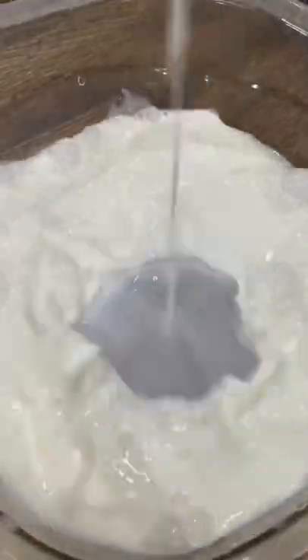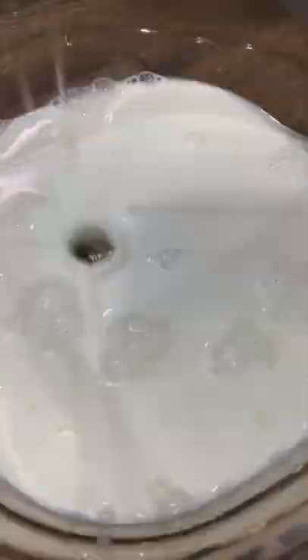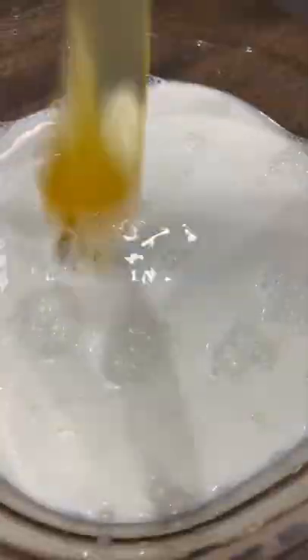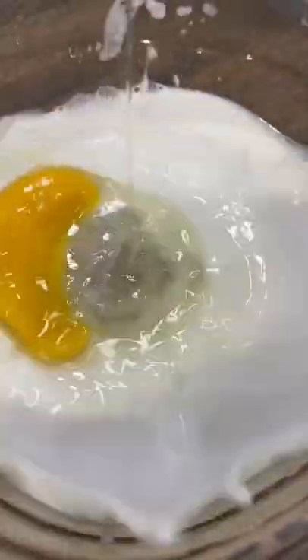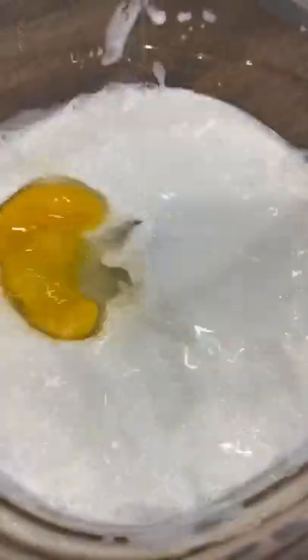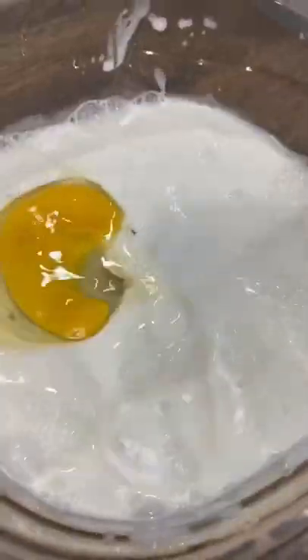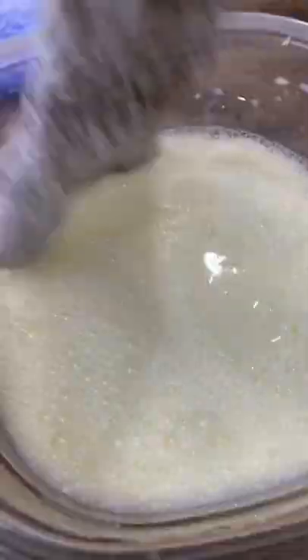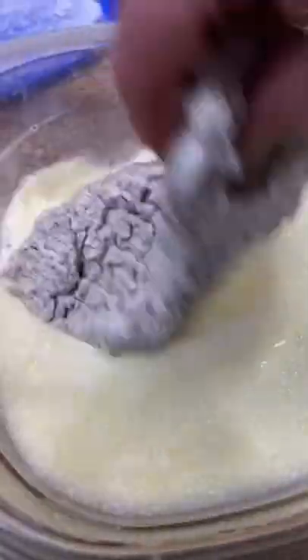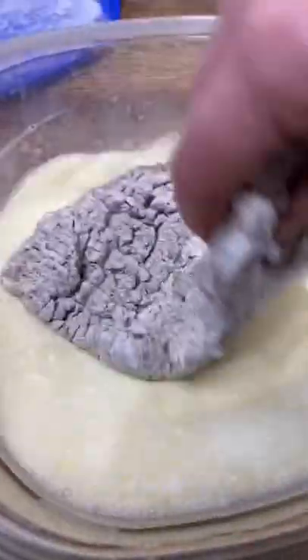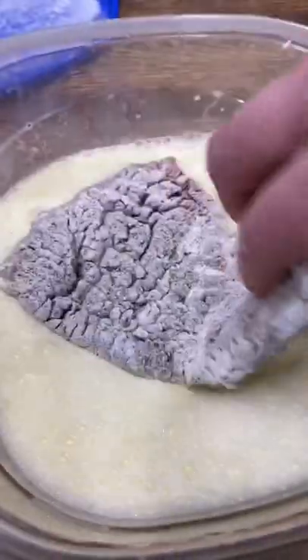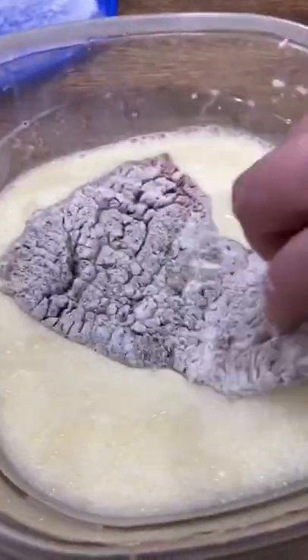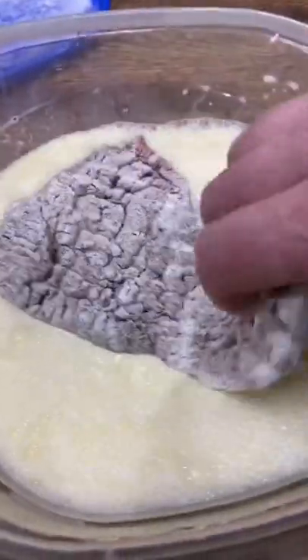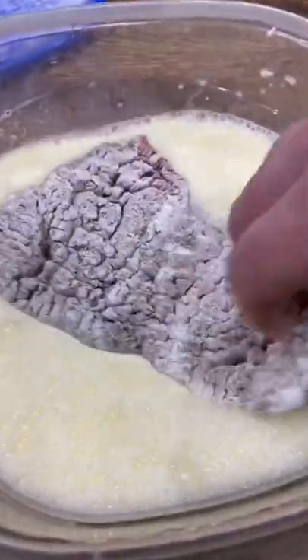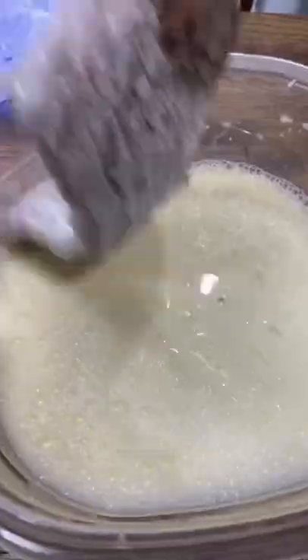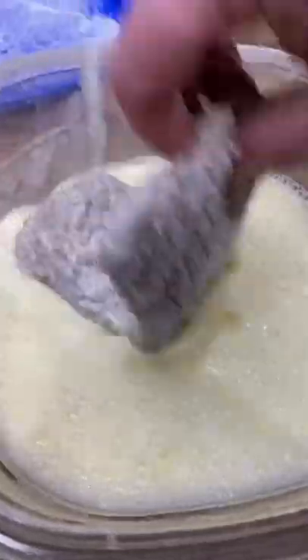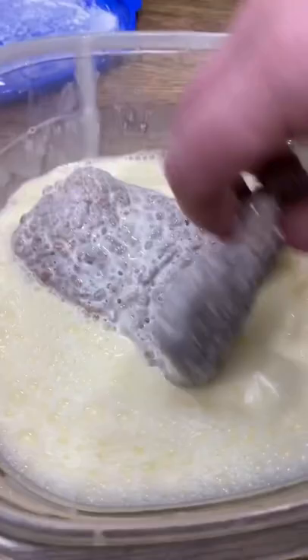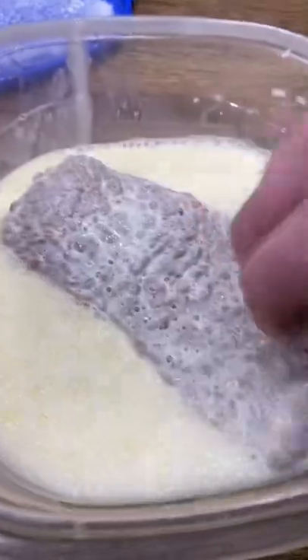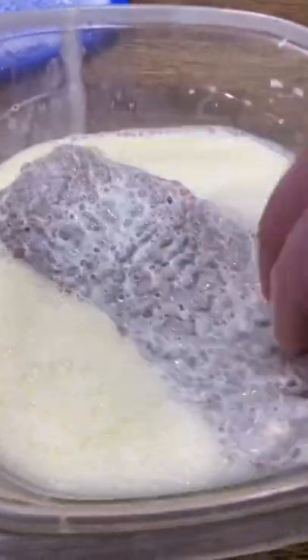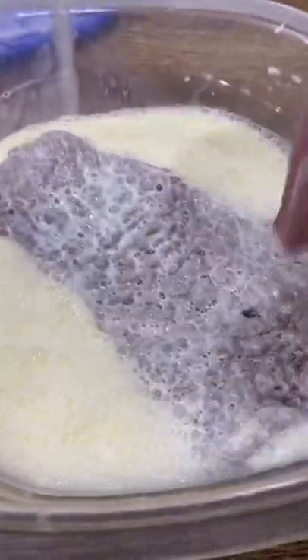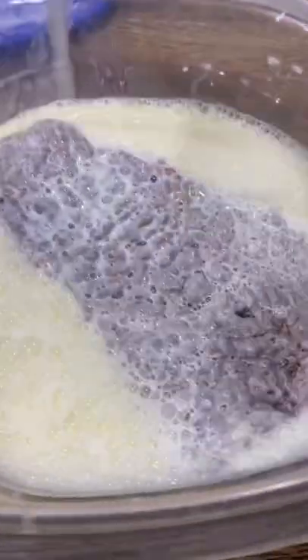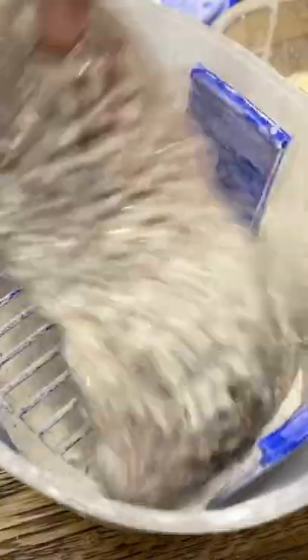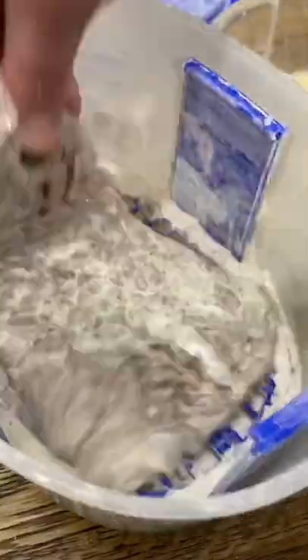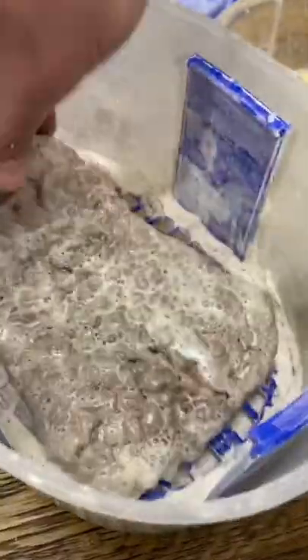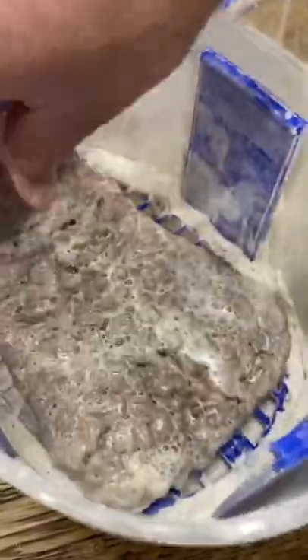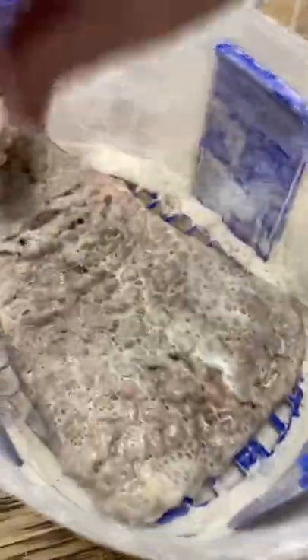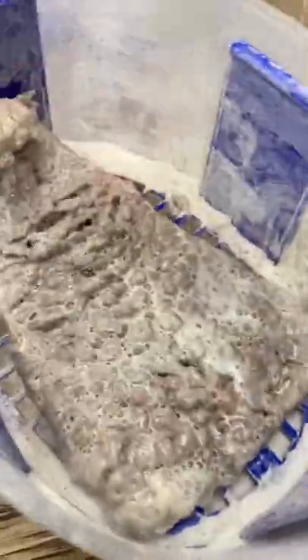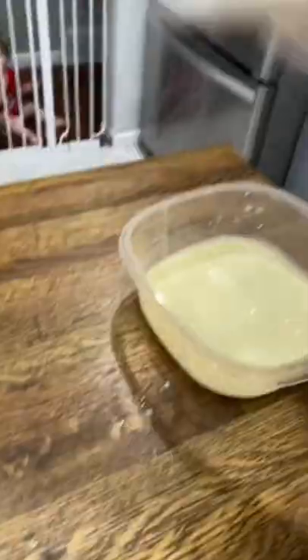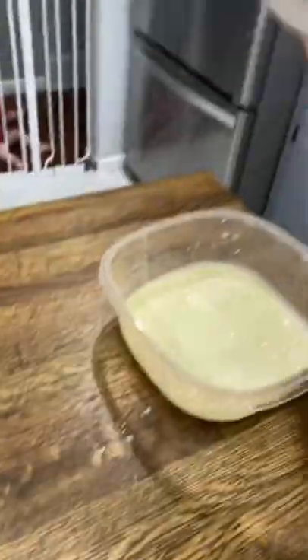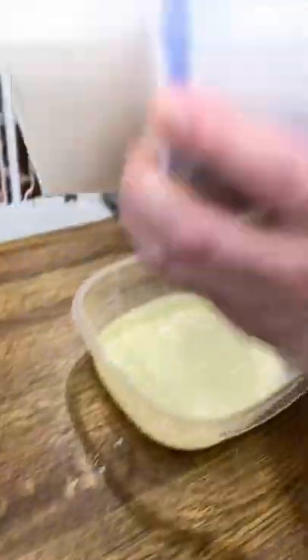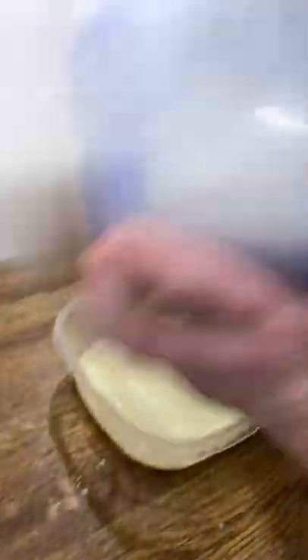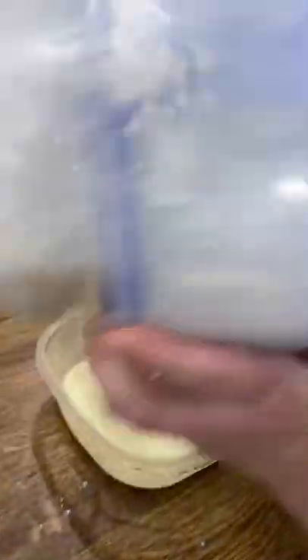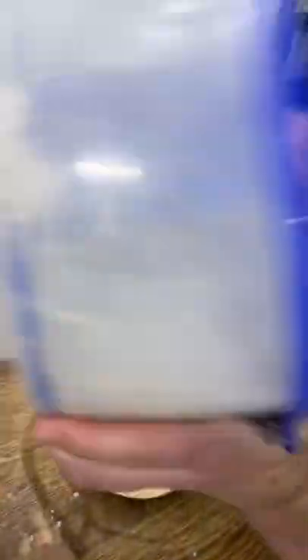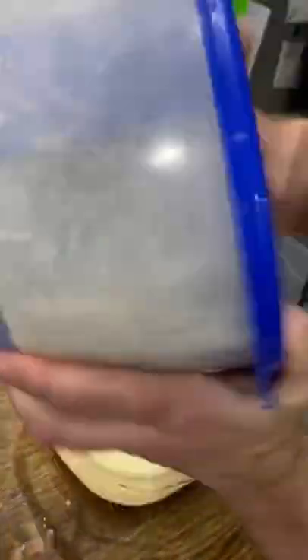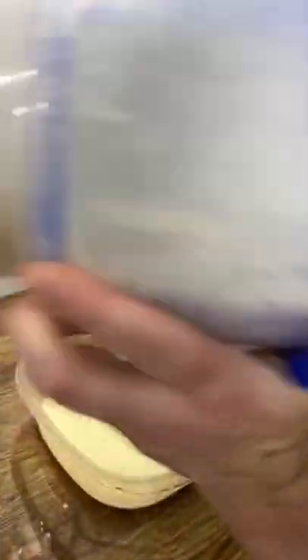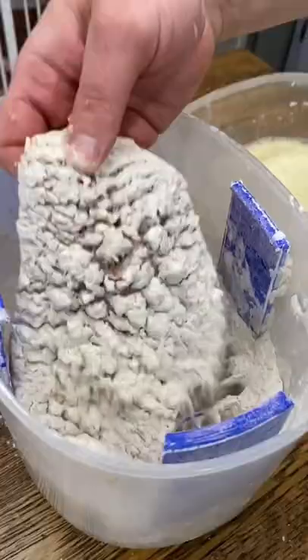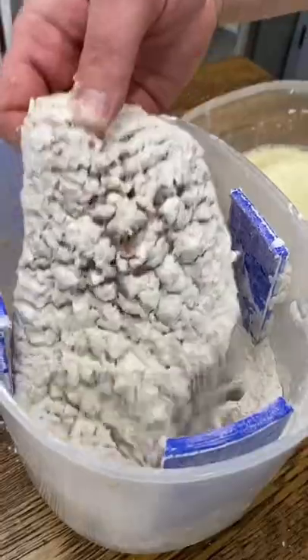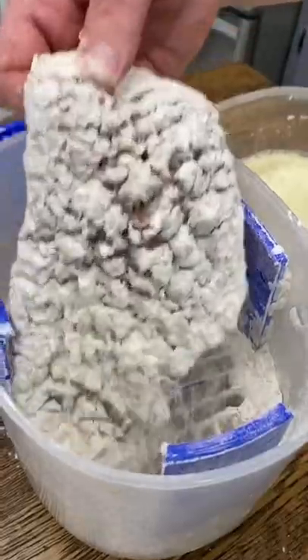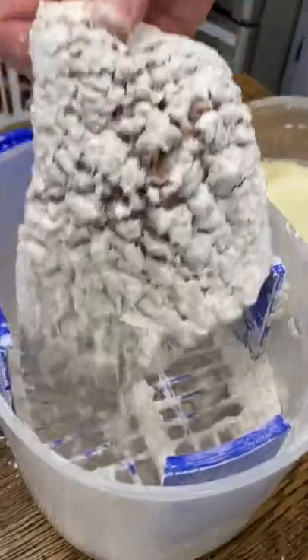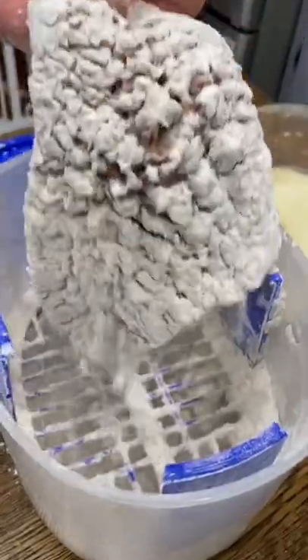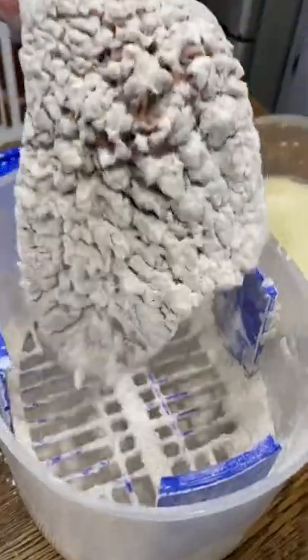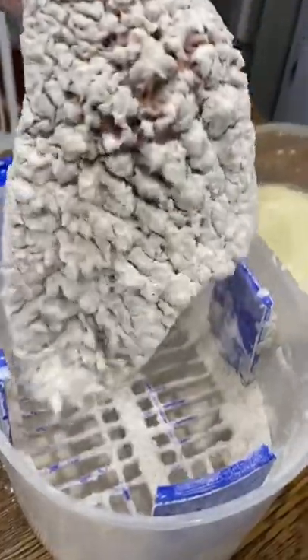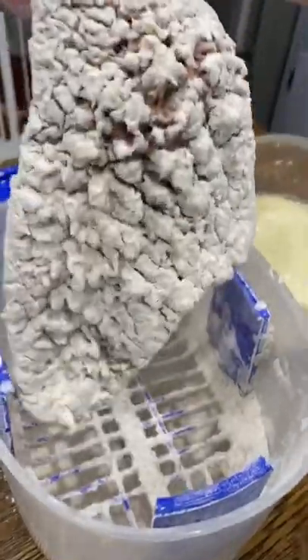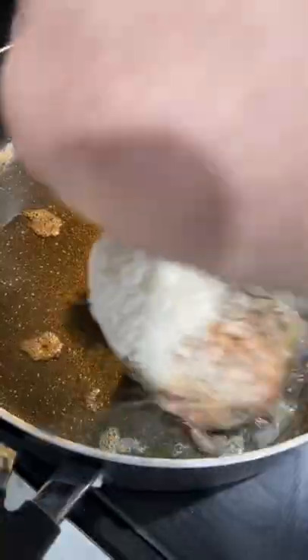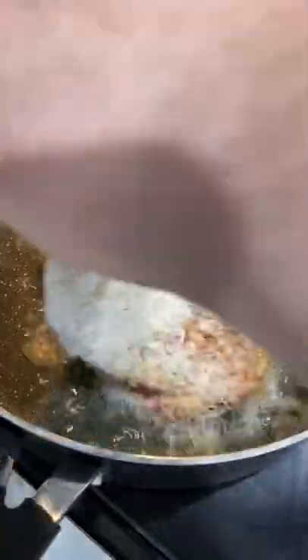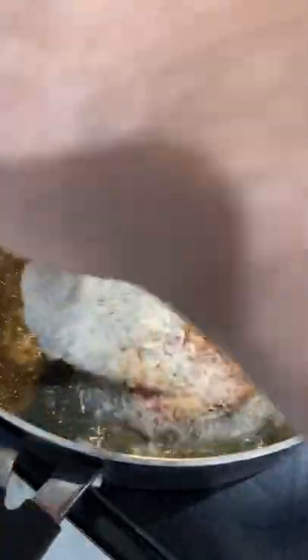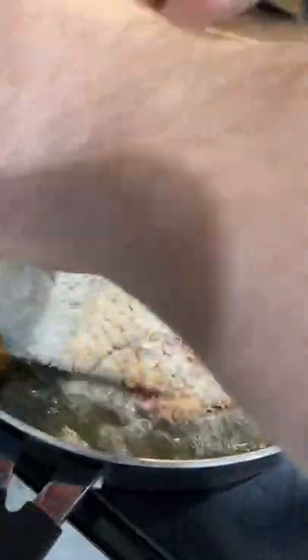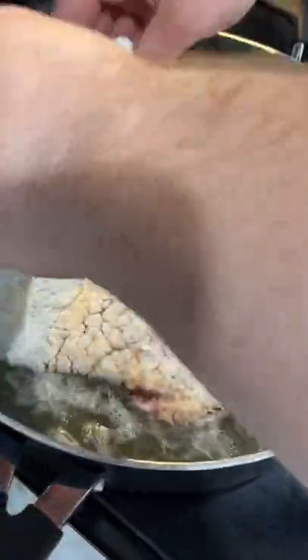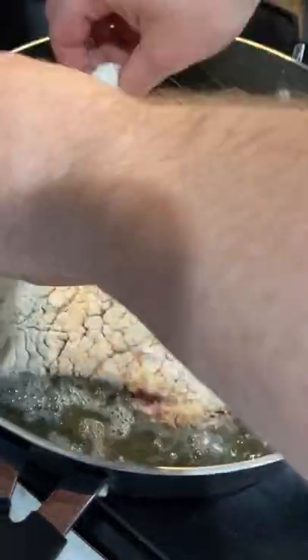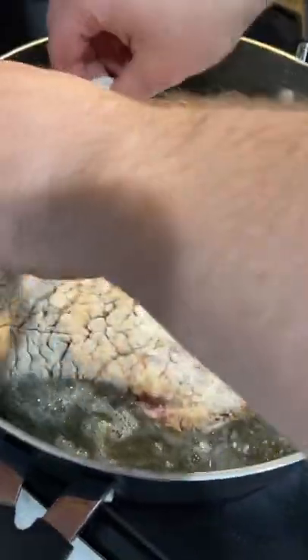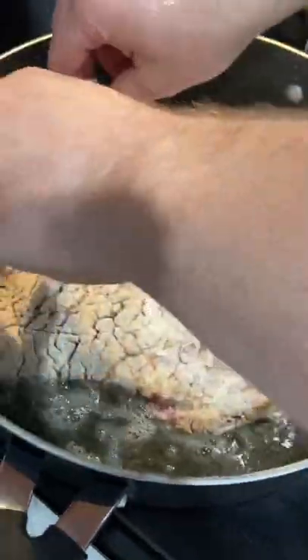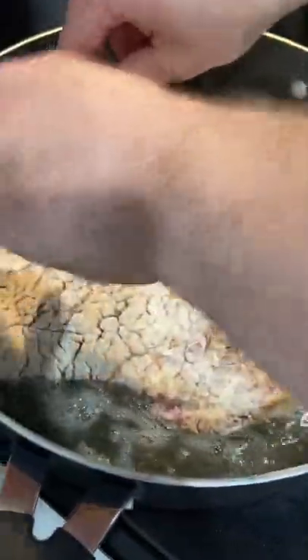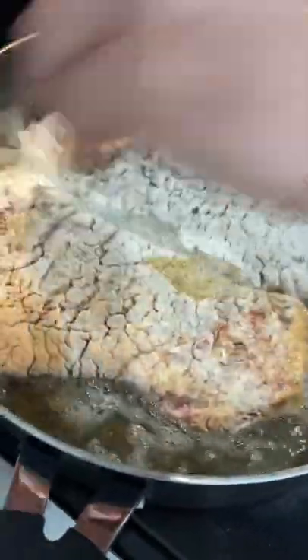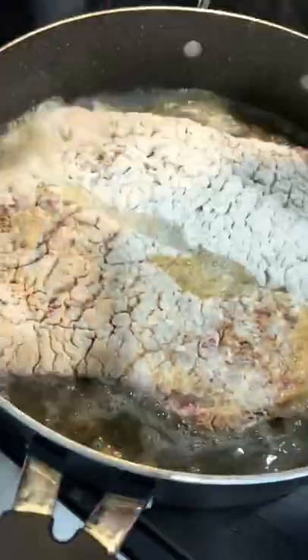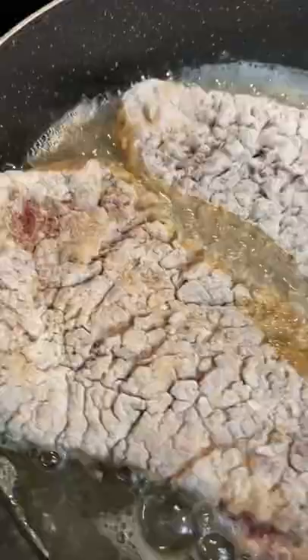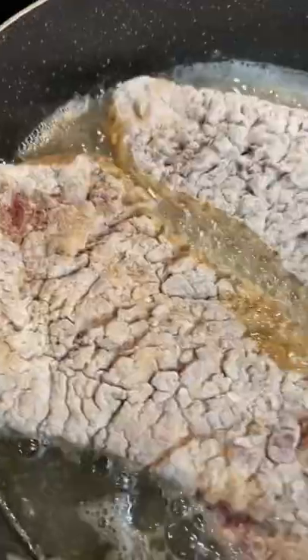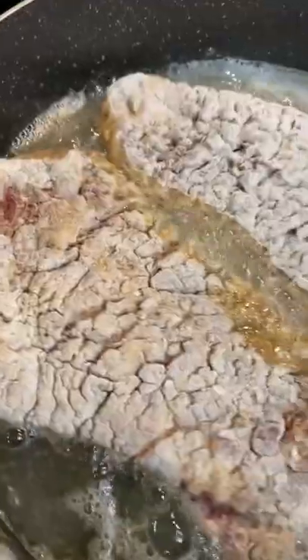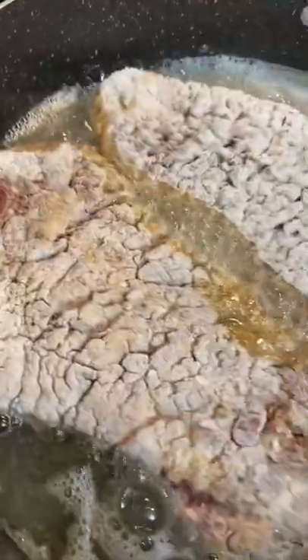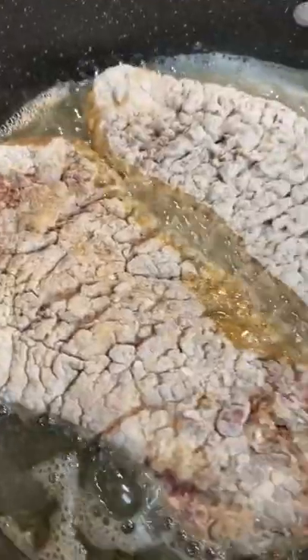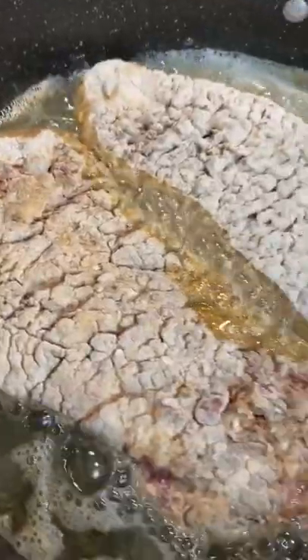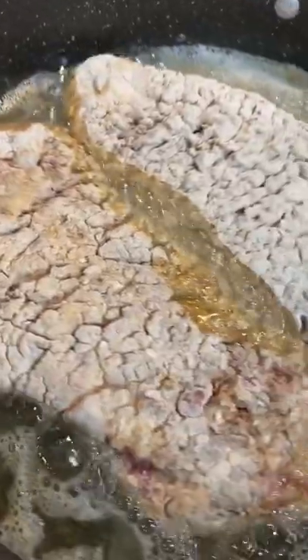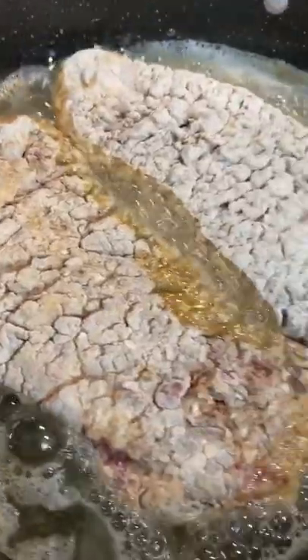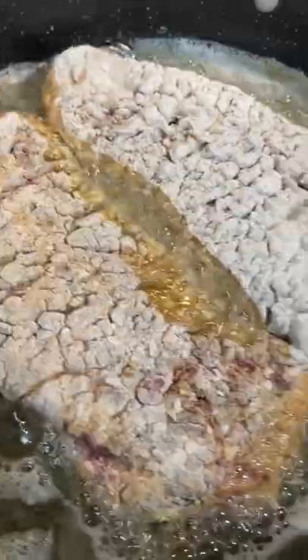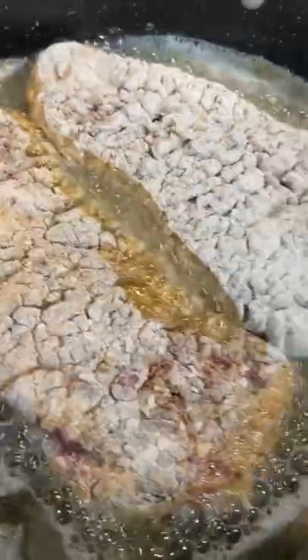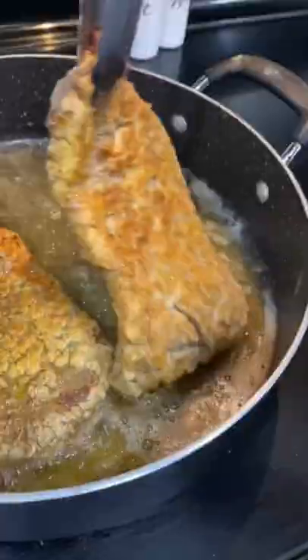Mix together a cup of milk and an egg, coat the cube steaks, and then throw them back into the flour. I fry those over medium heat for a few minutes per side till they're looking crispy and golden.